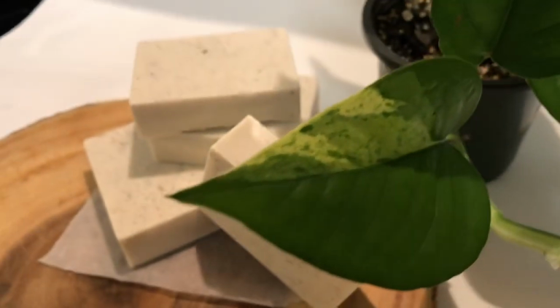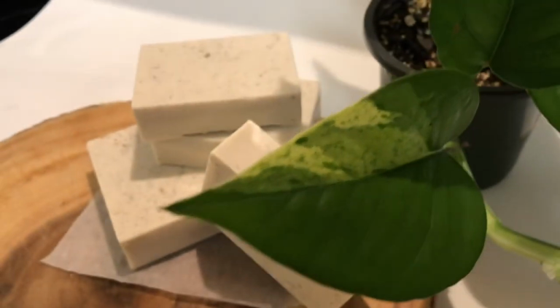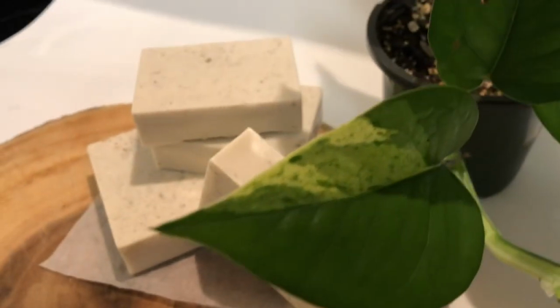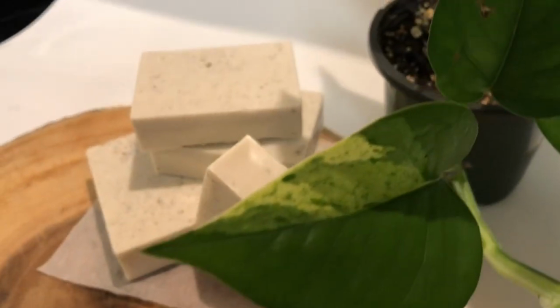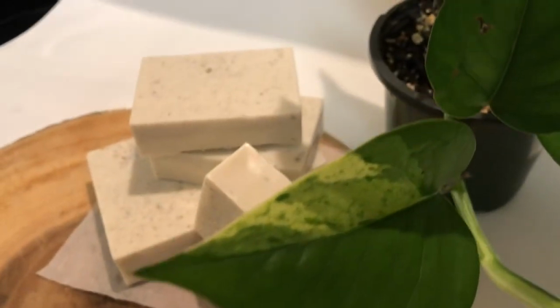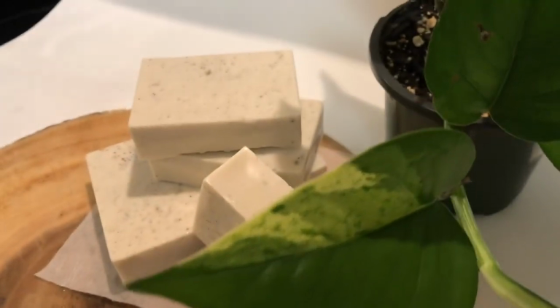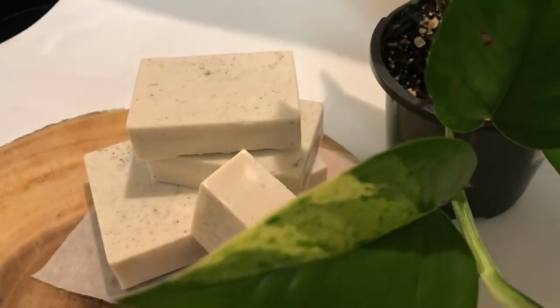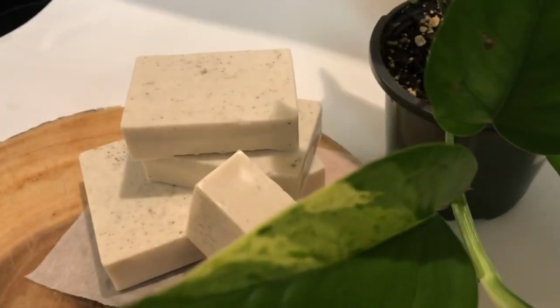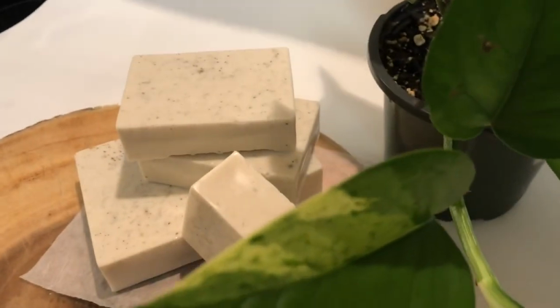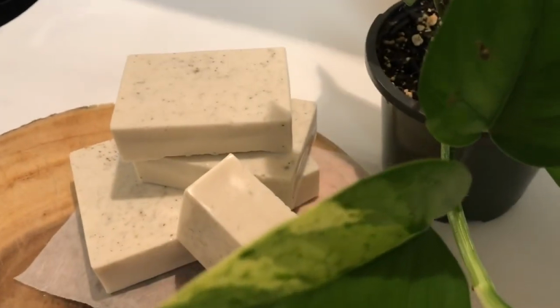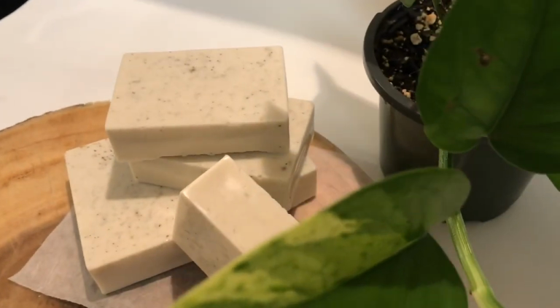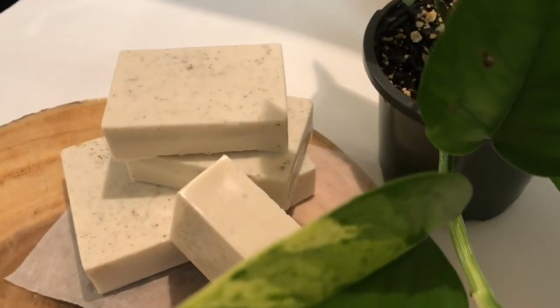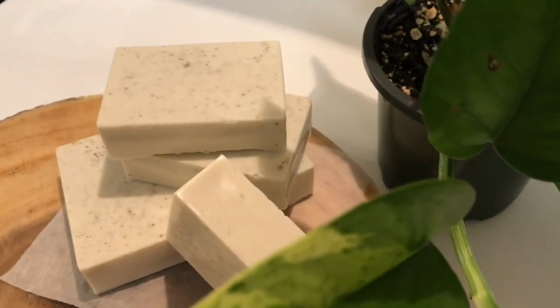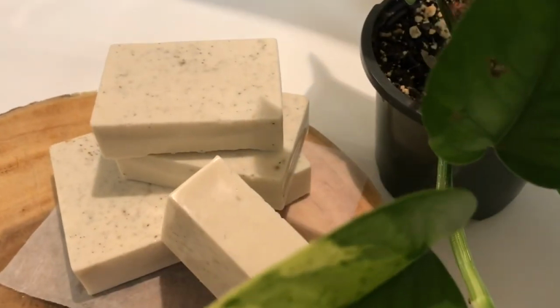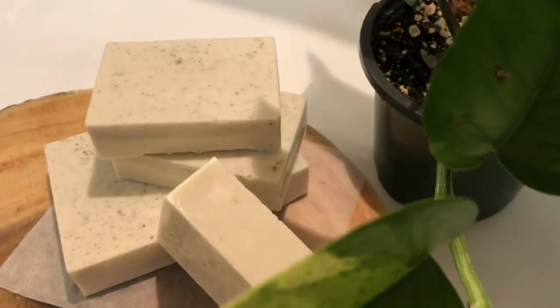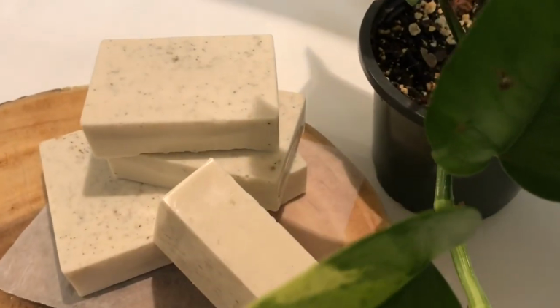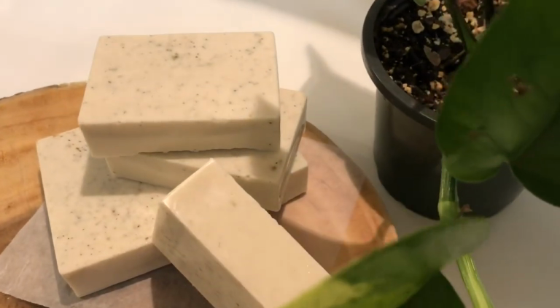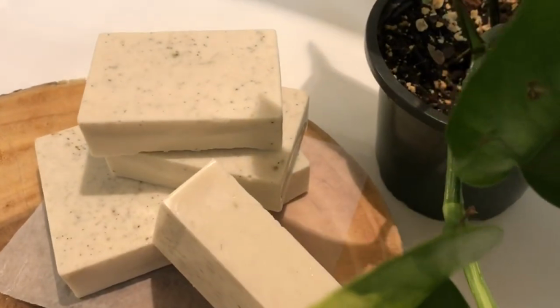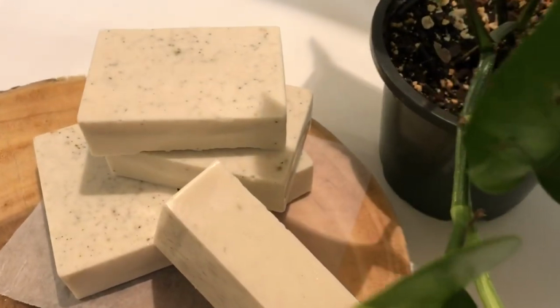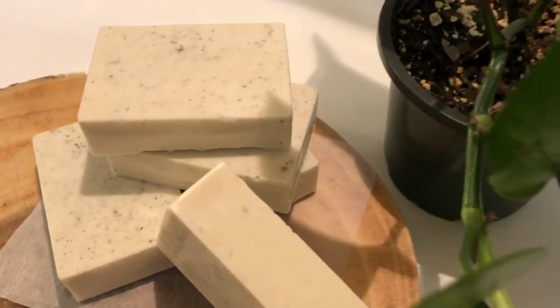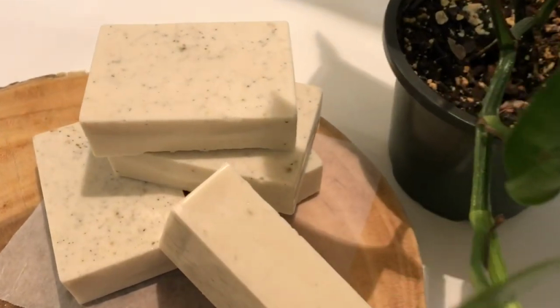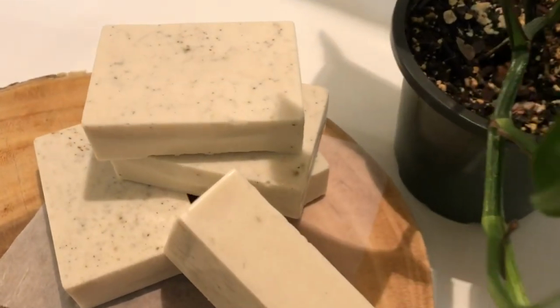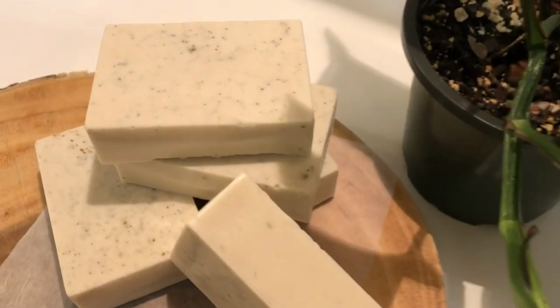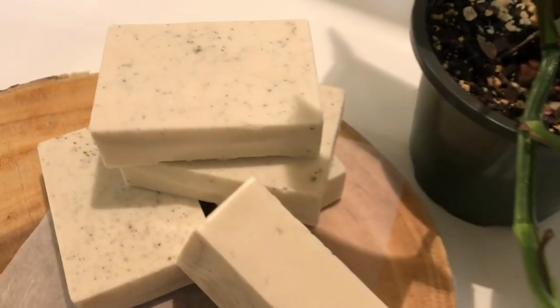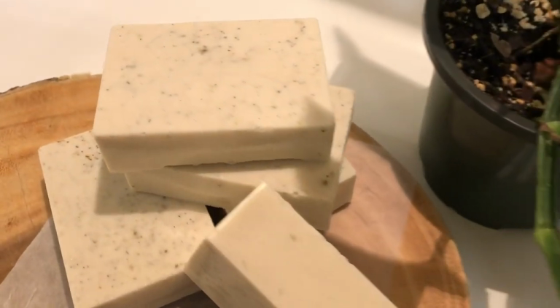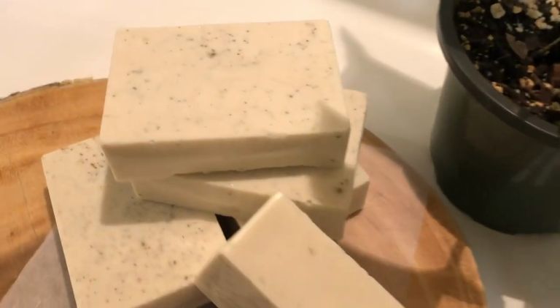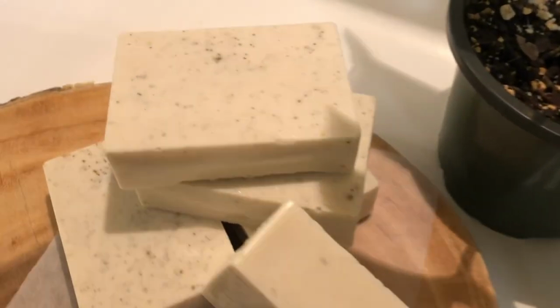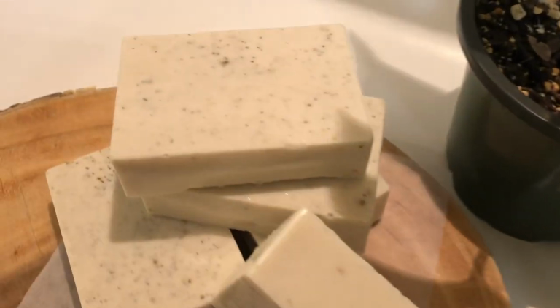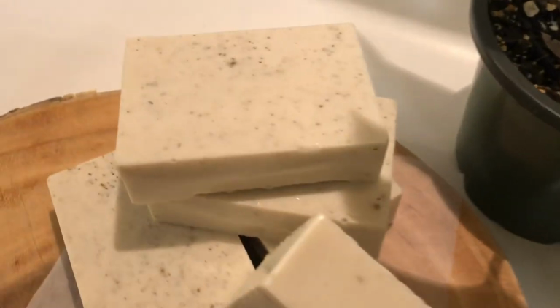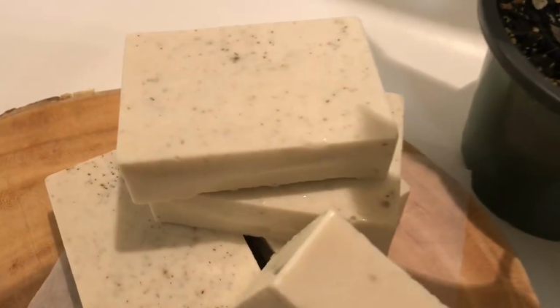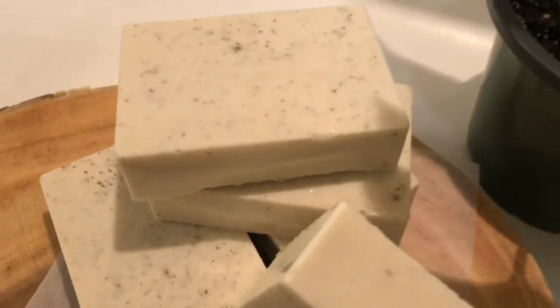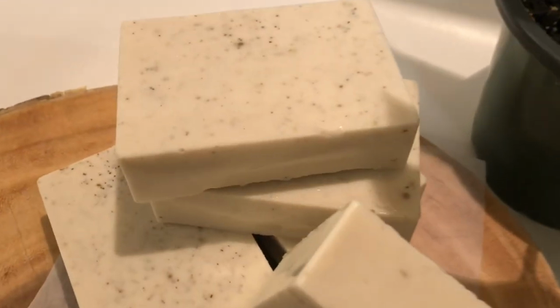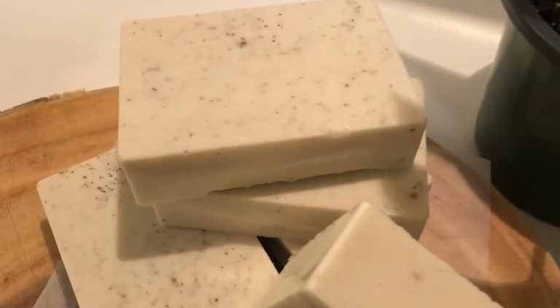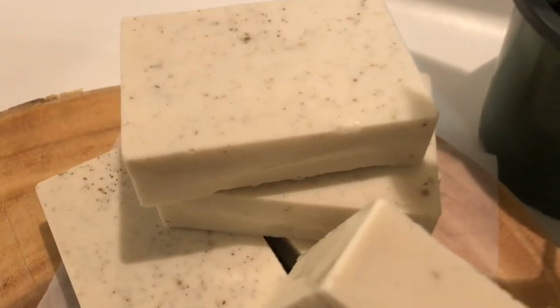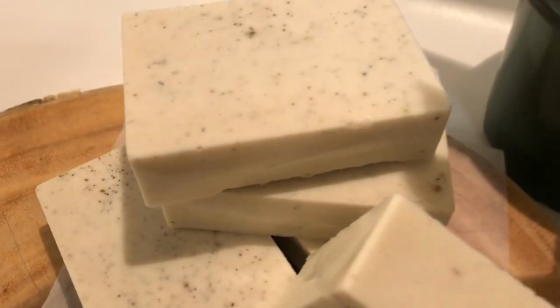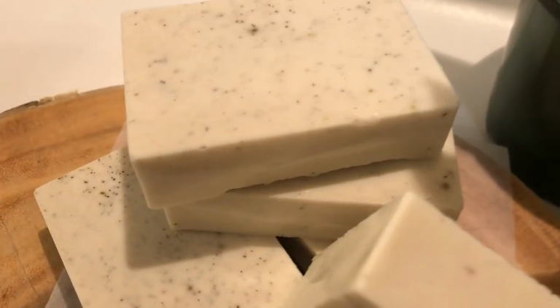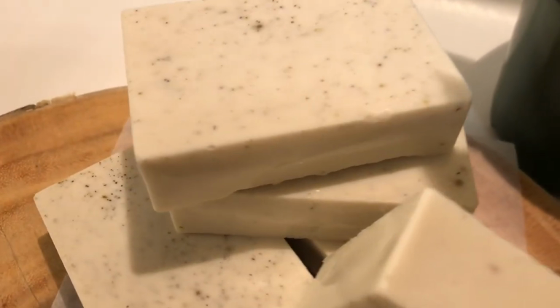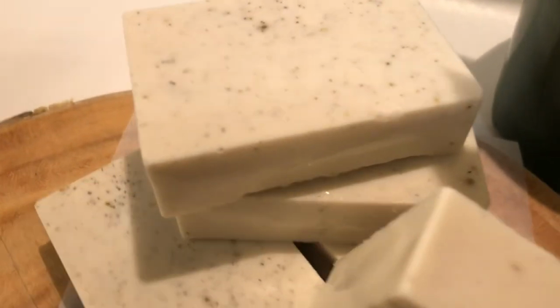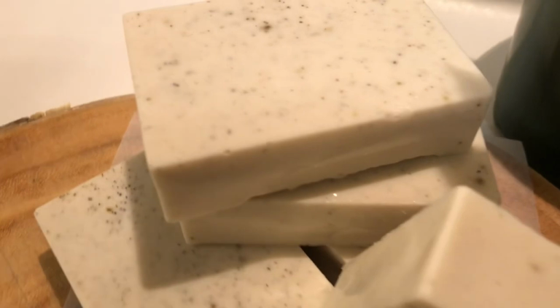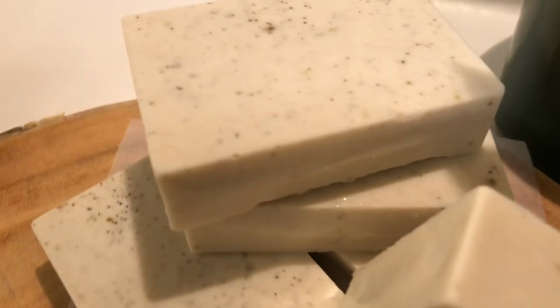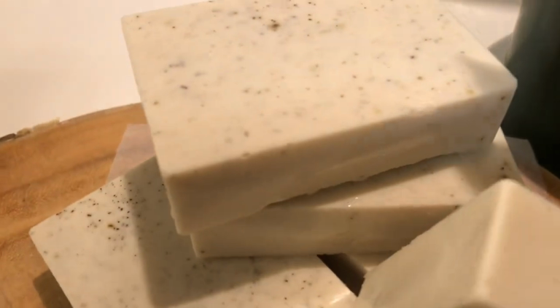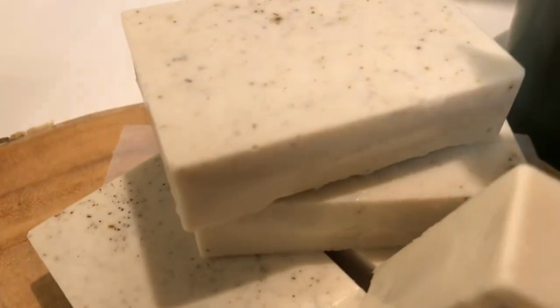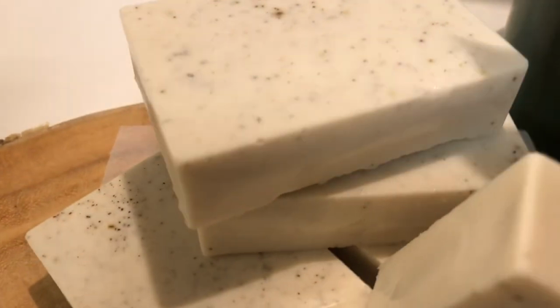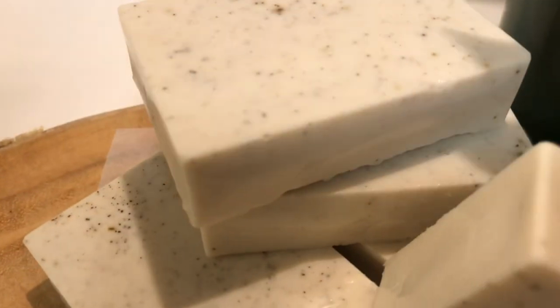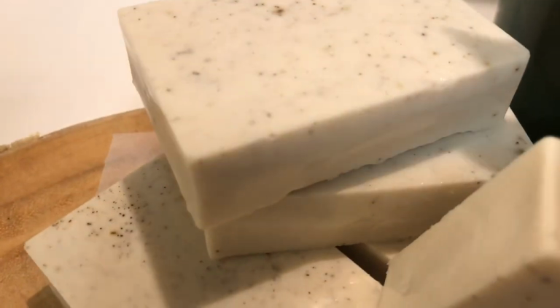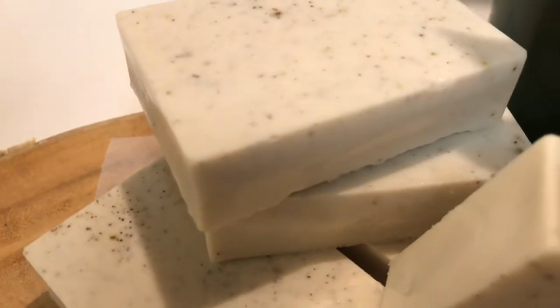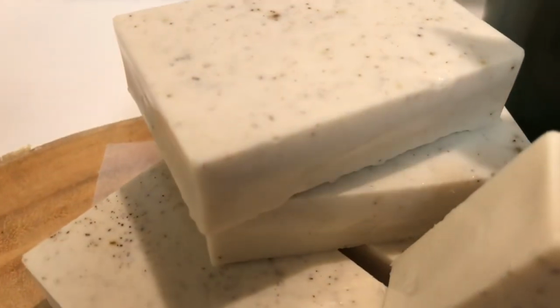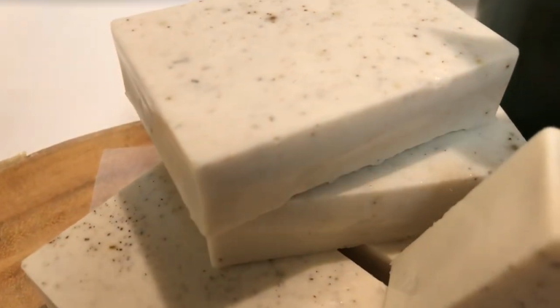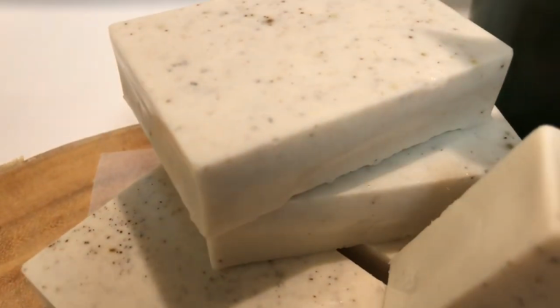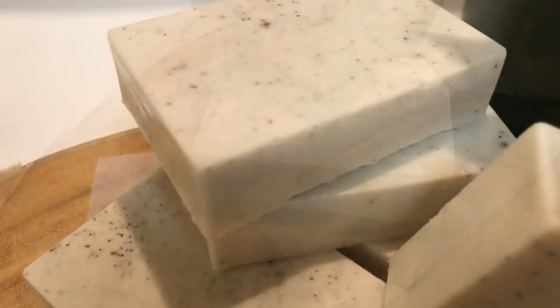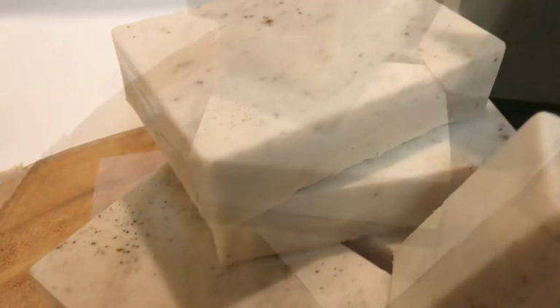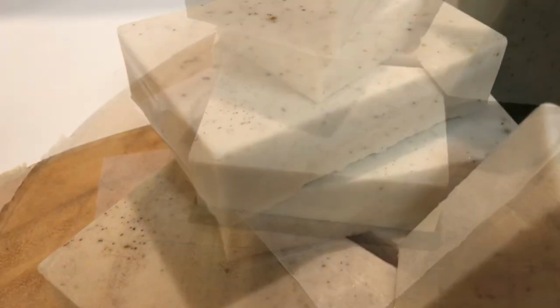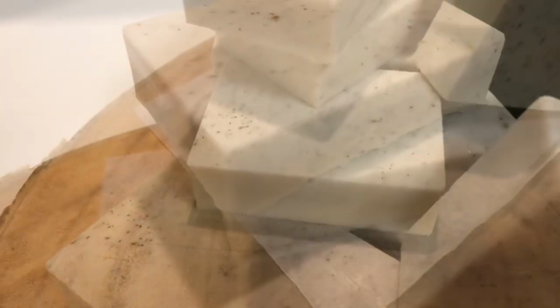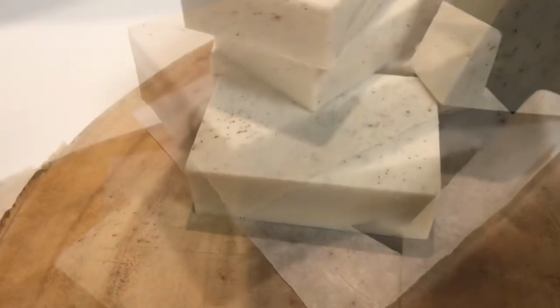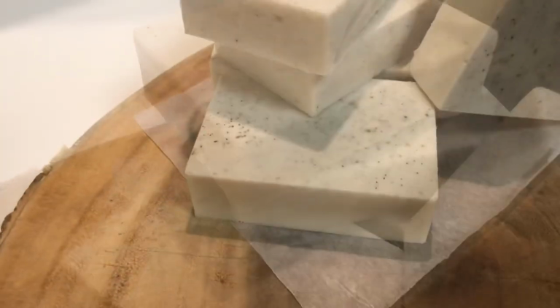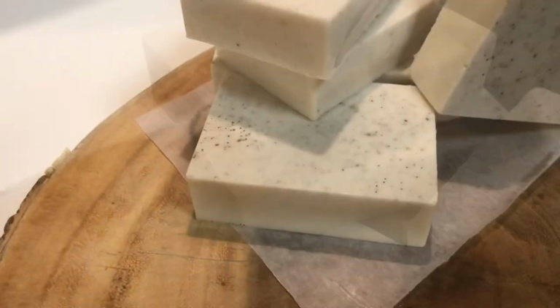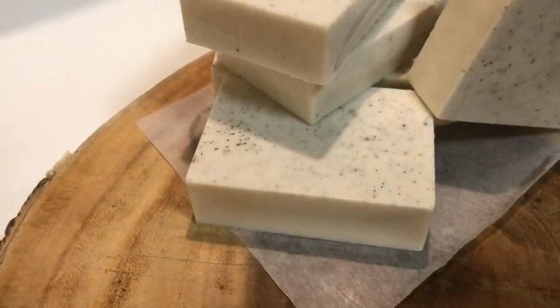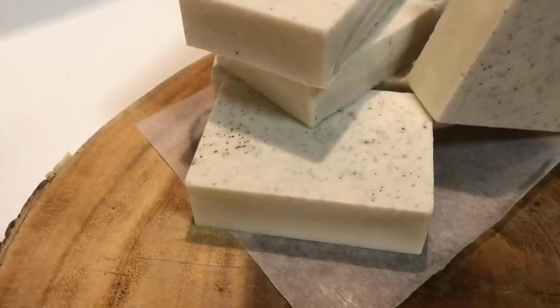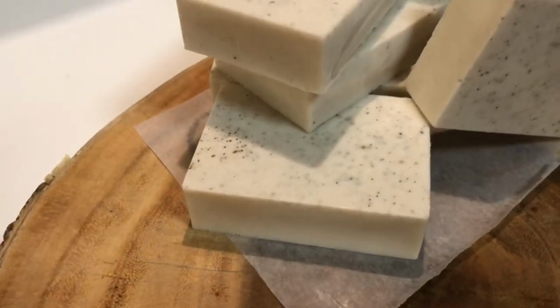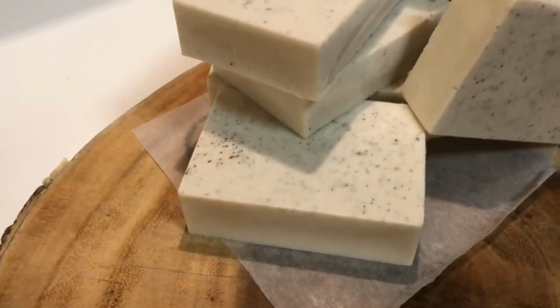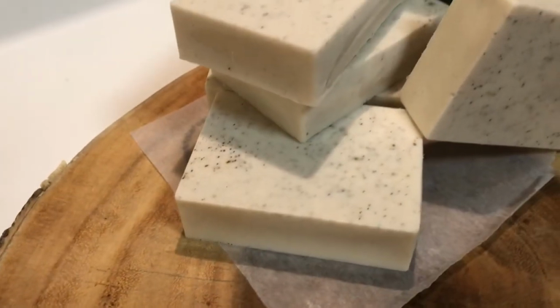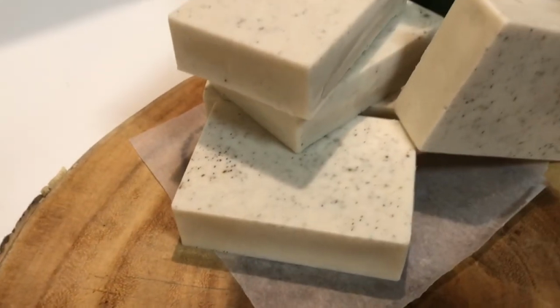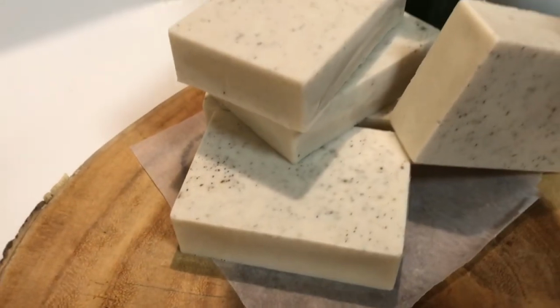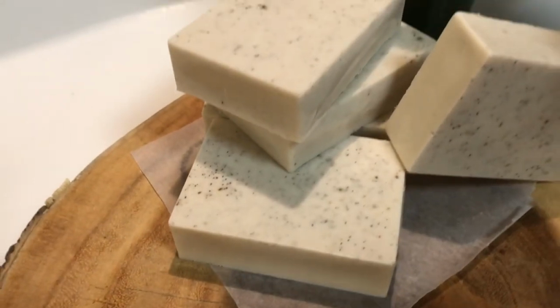For hair growth, silk and shine, and soft and manageable hair, this is how I make my herbal shampoo bars. Keep watching!